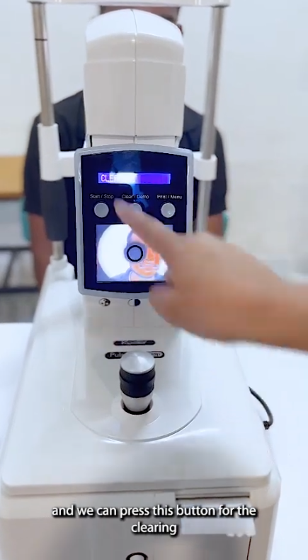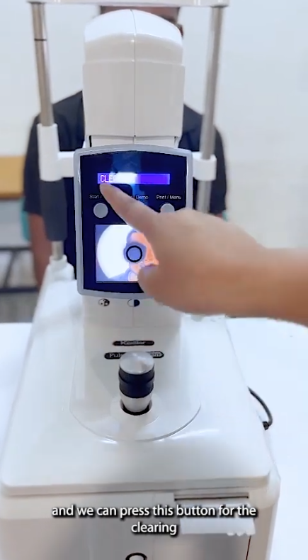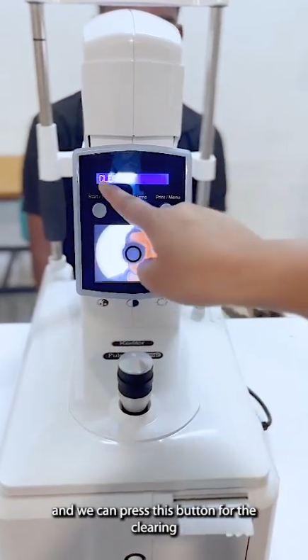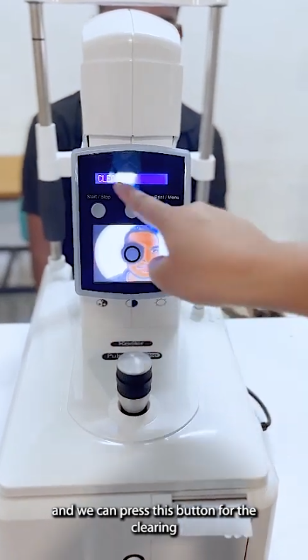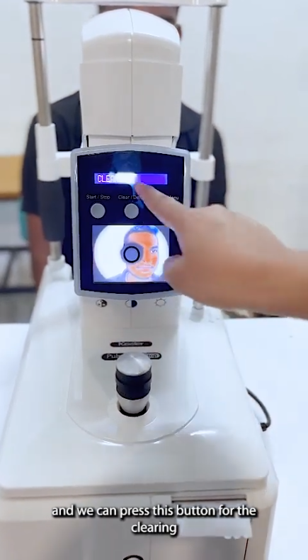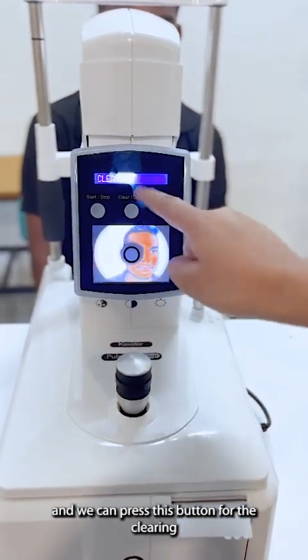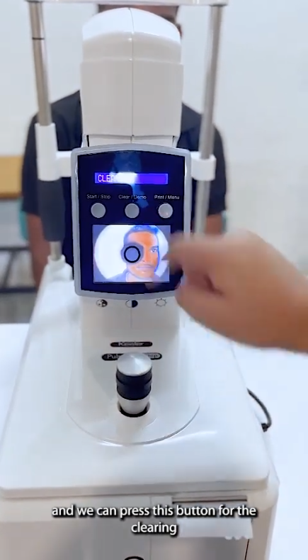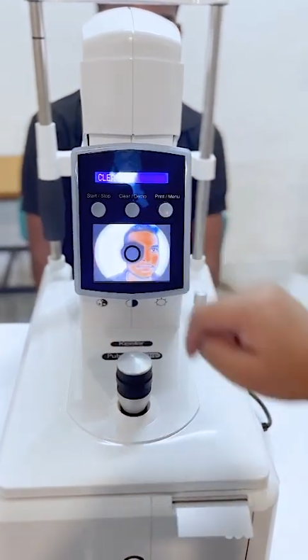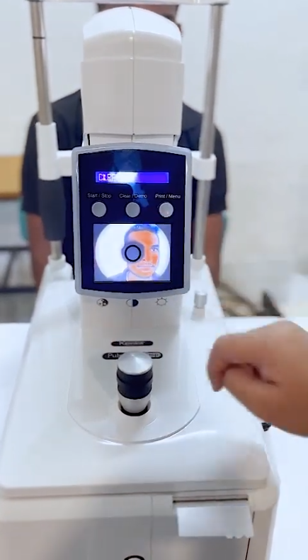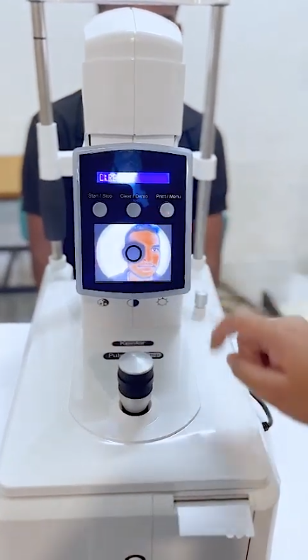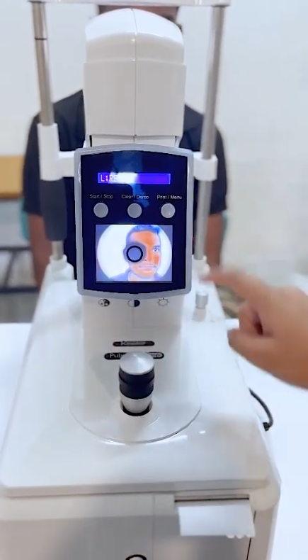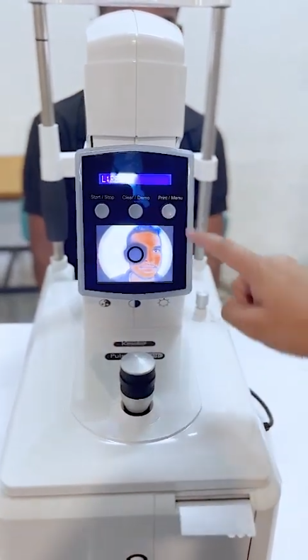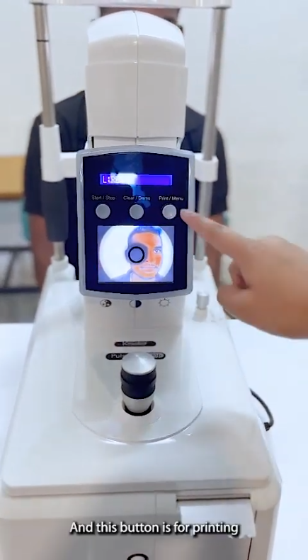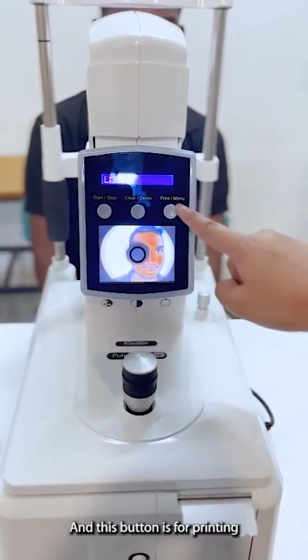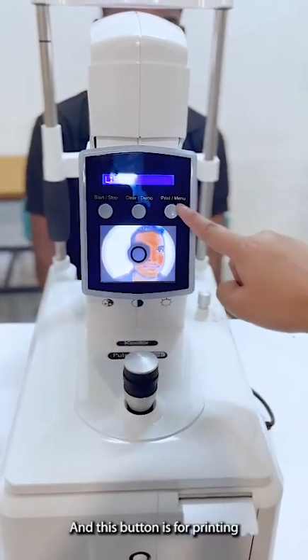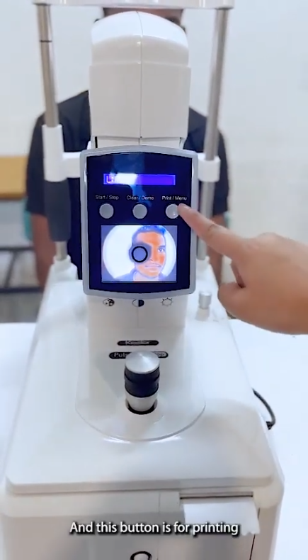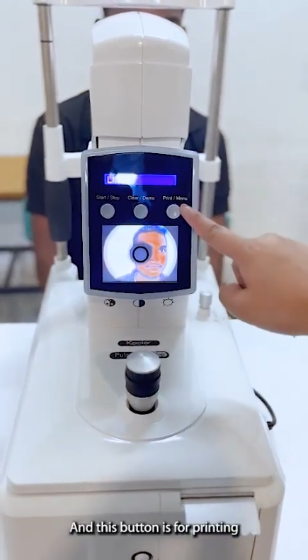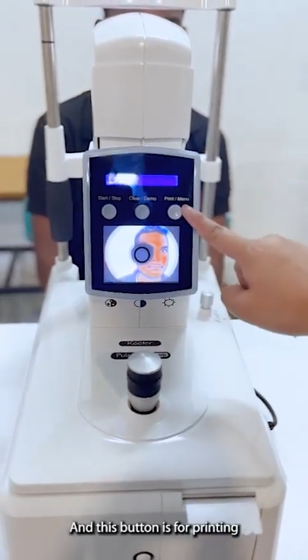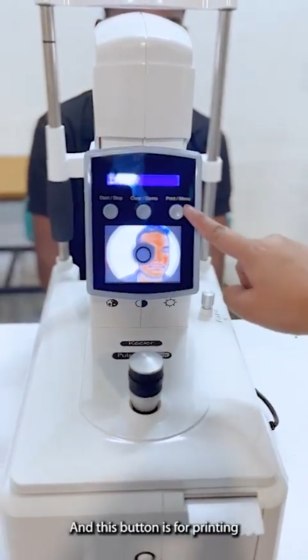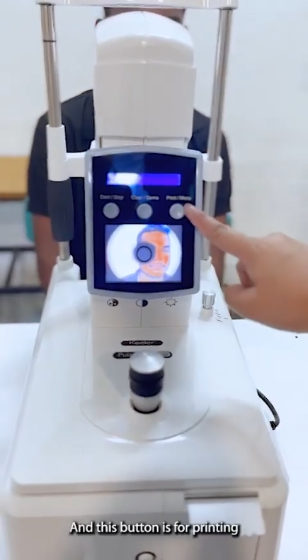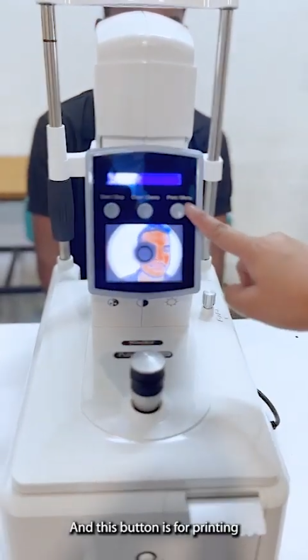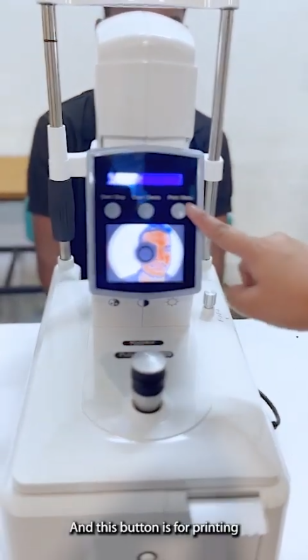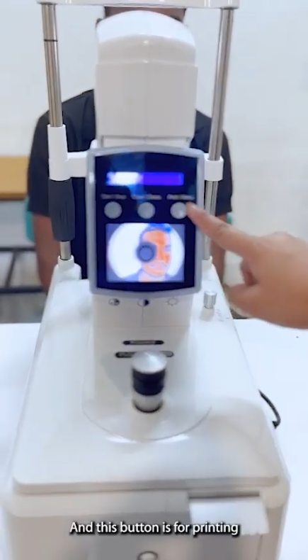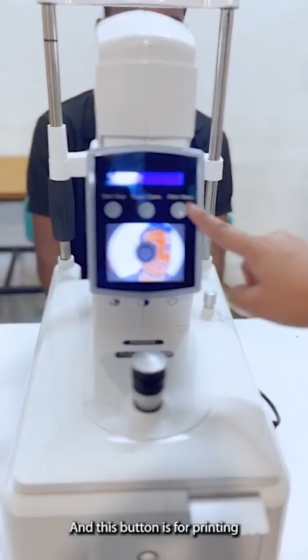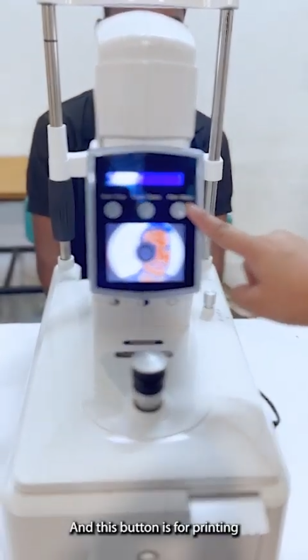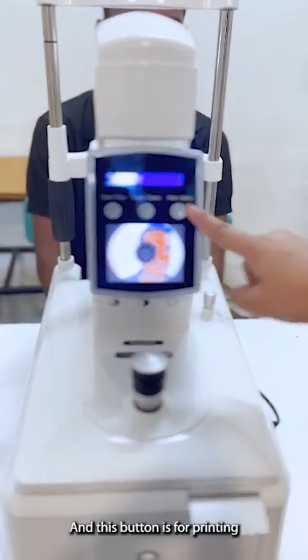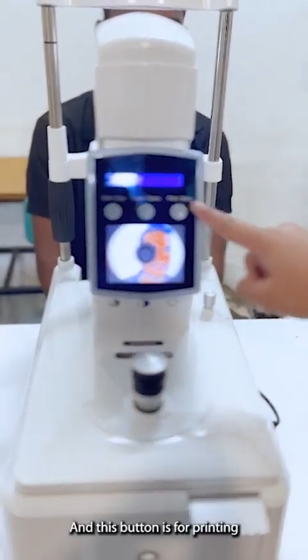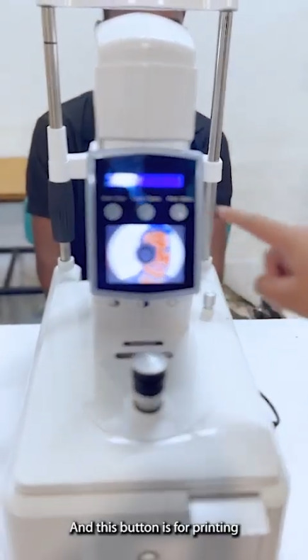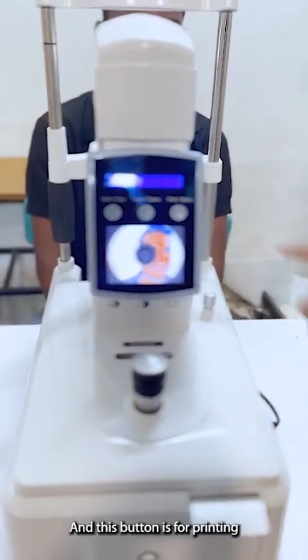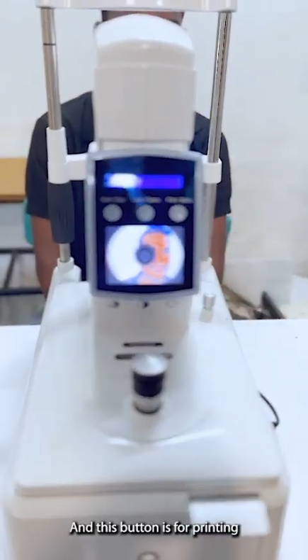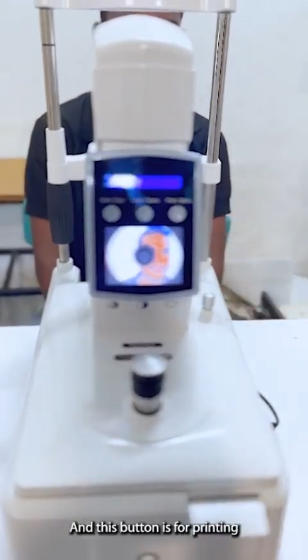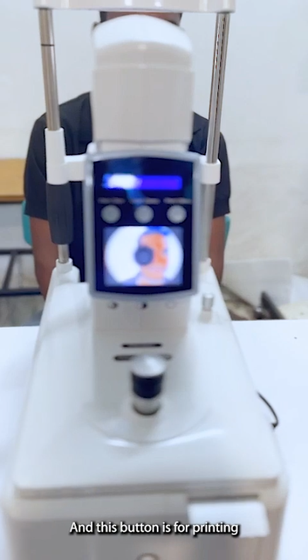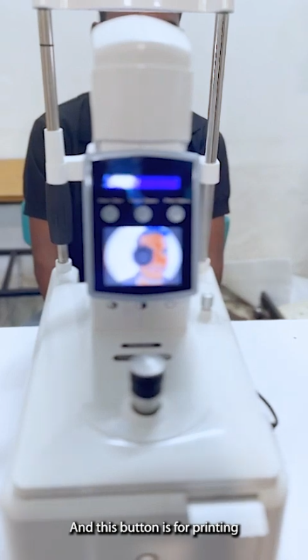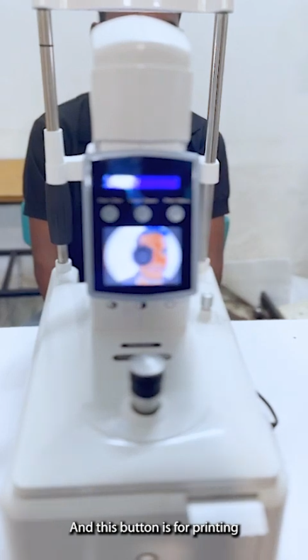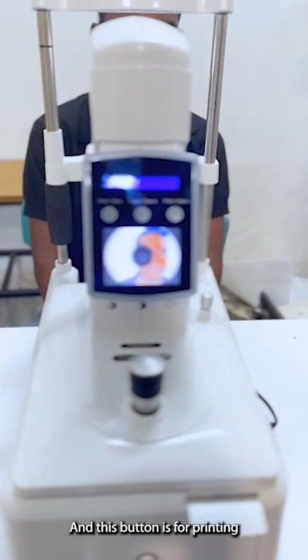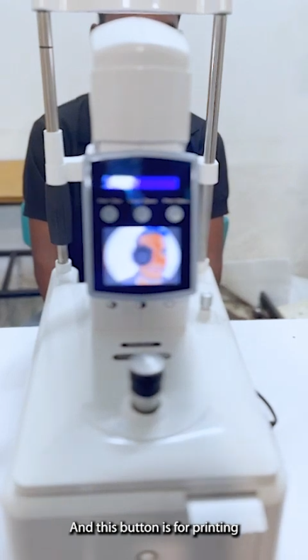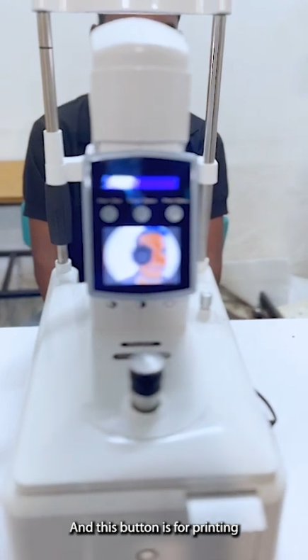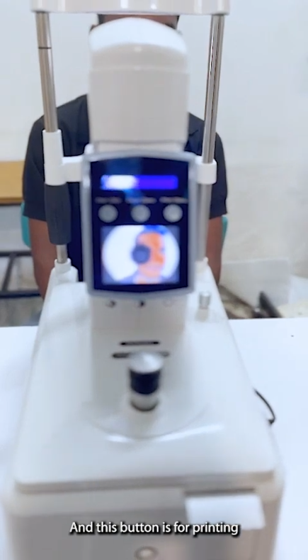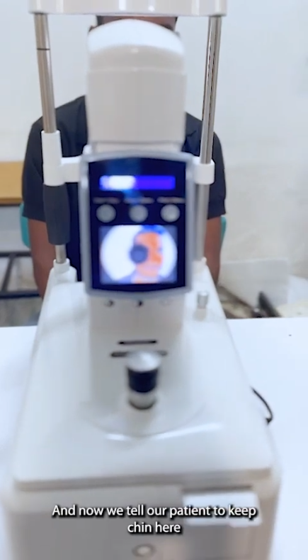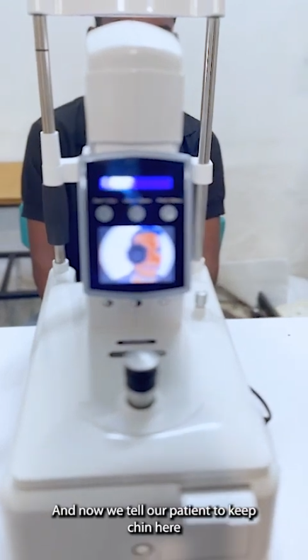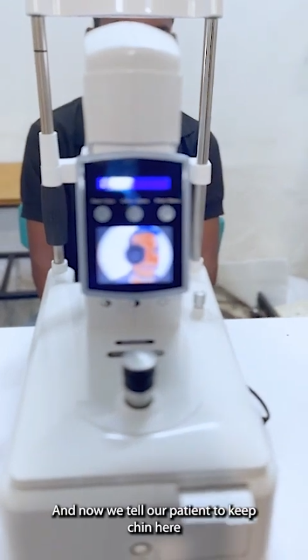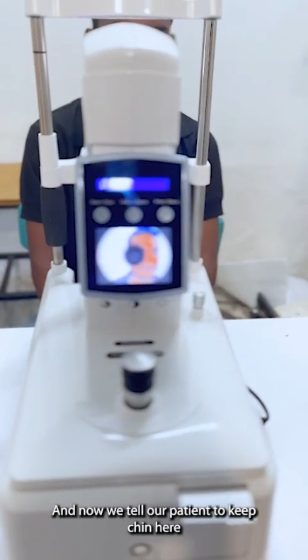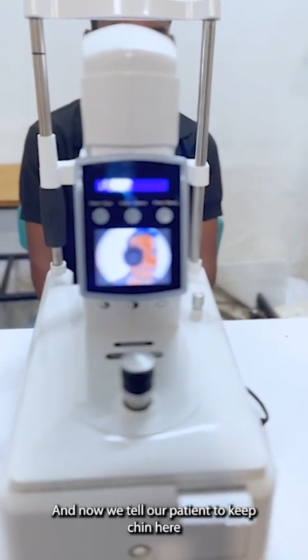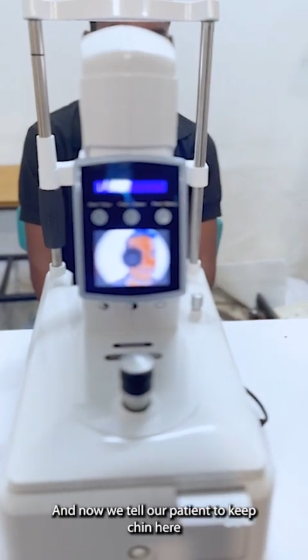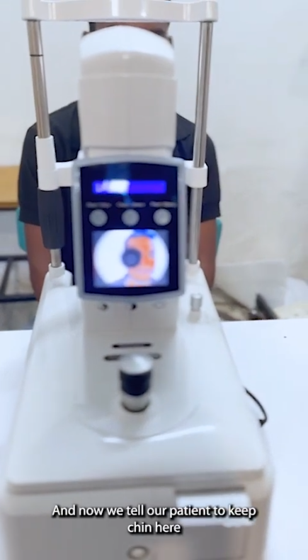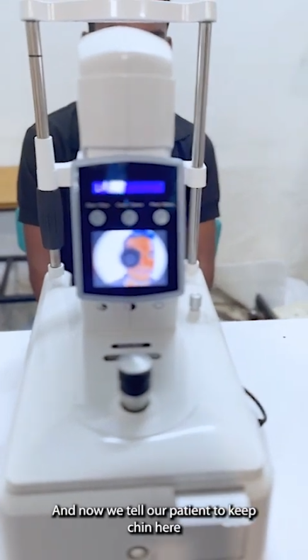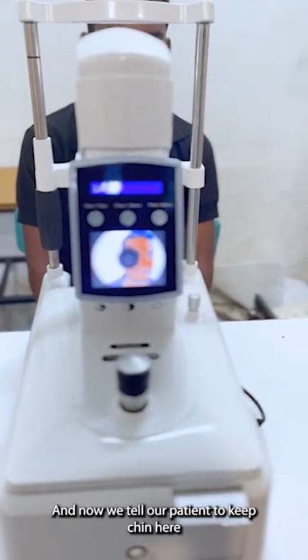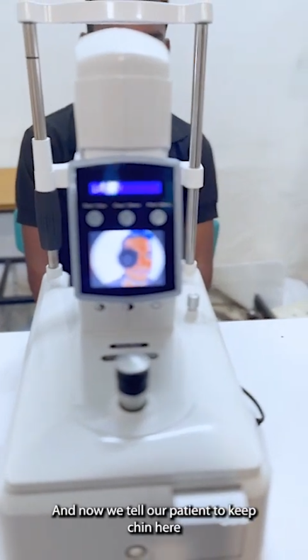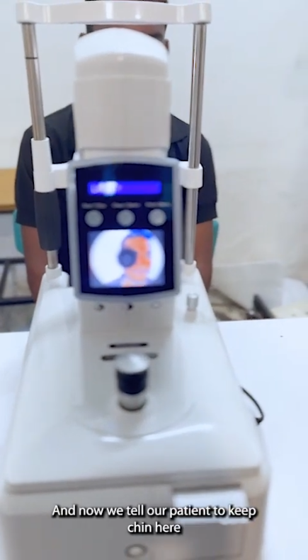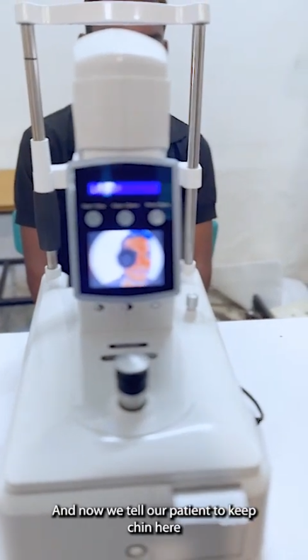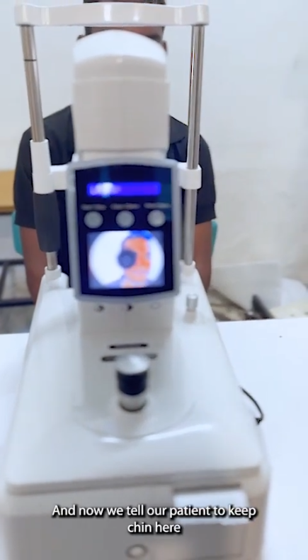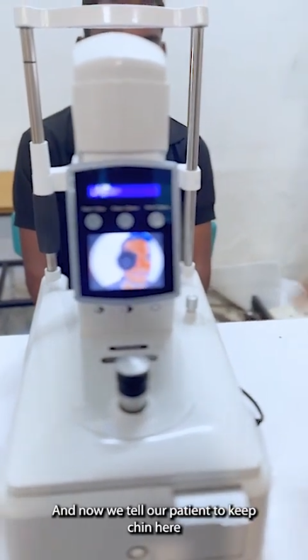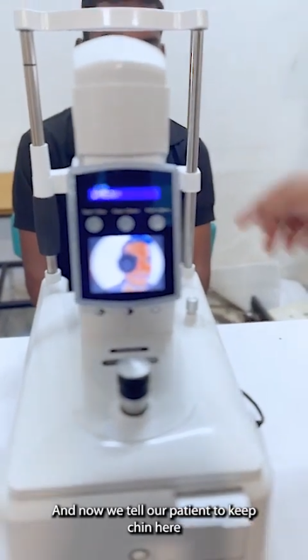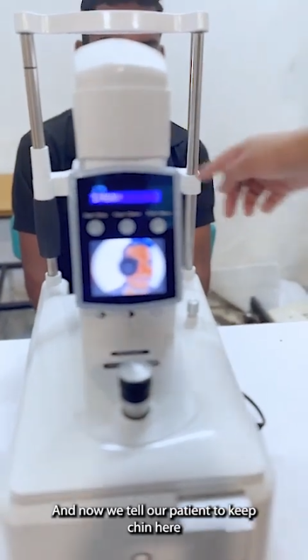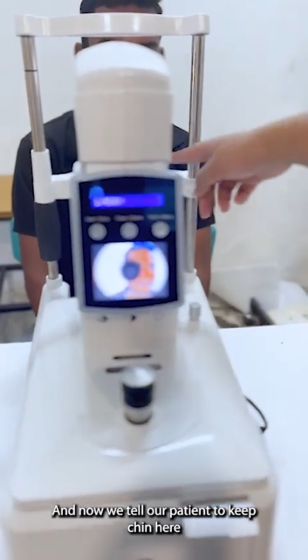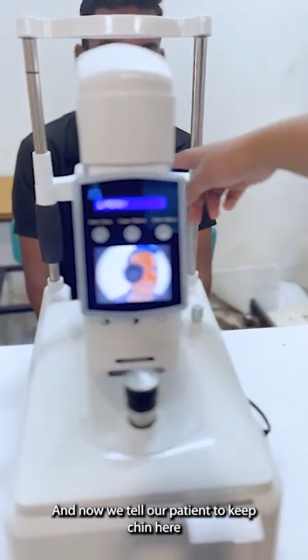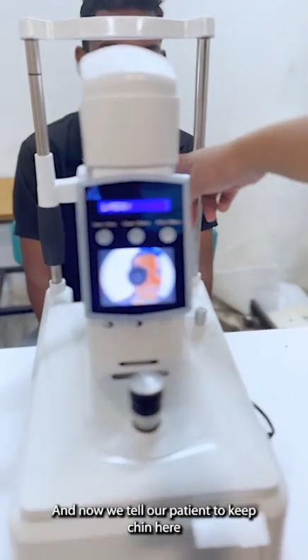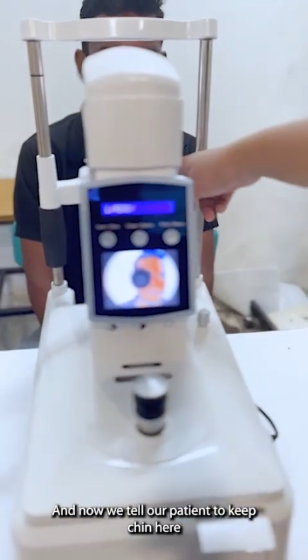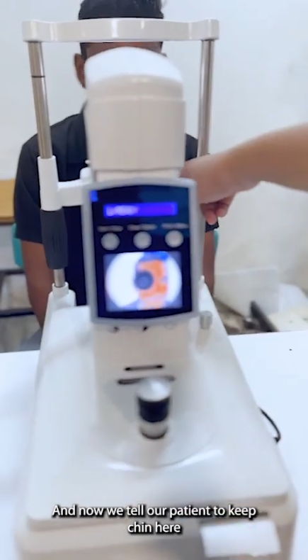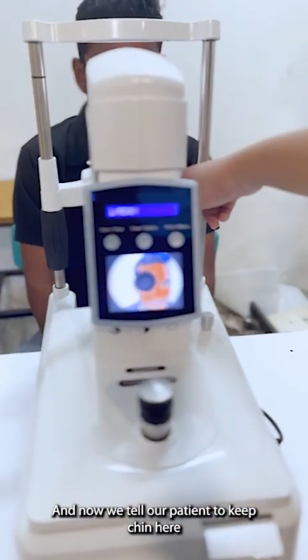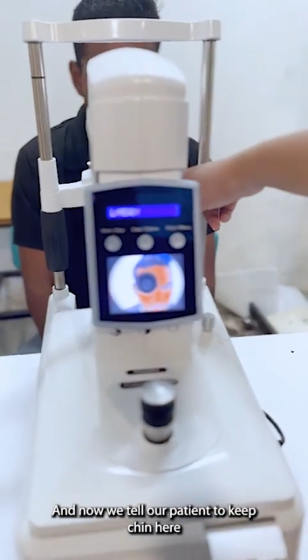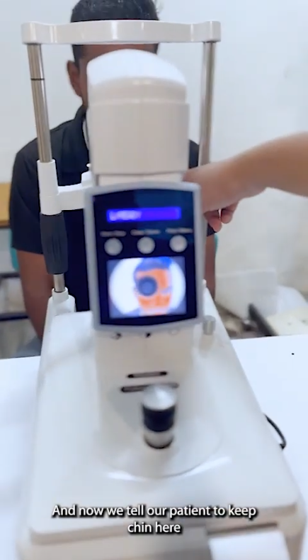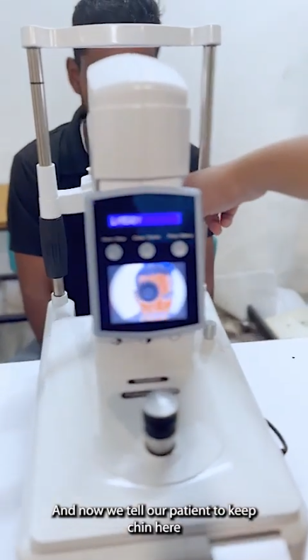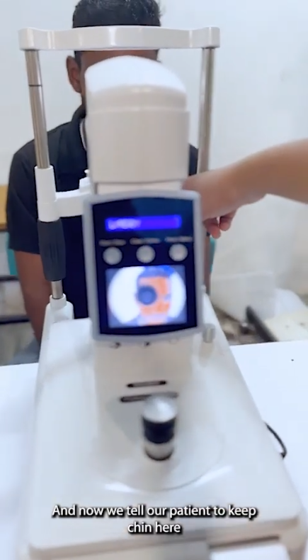This button is for printing. Now we'll tell our patient to keep the chin here.